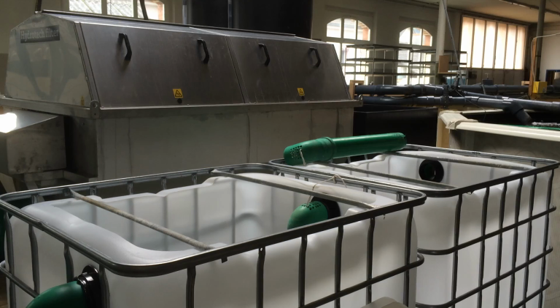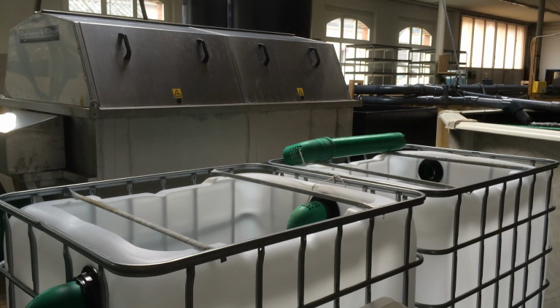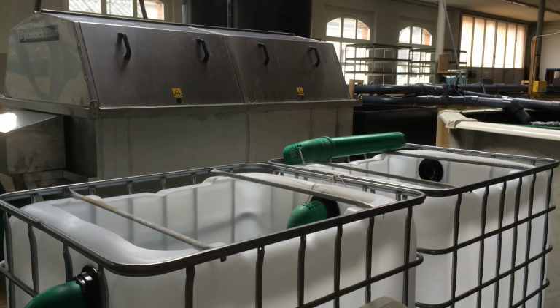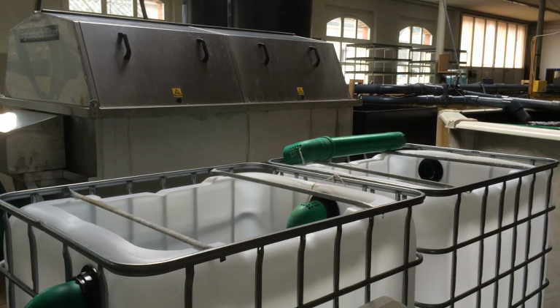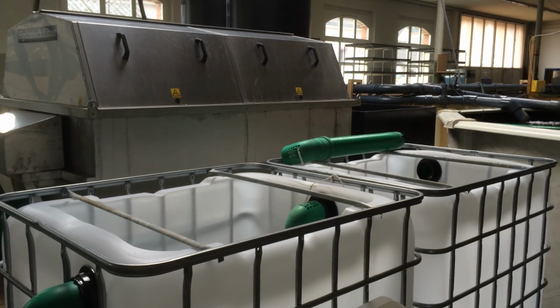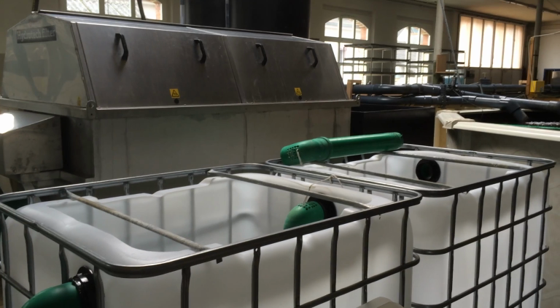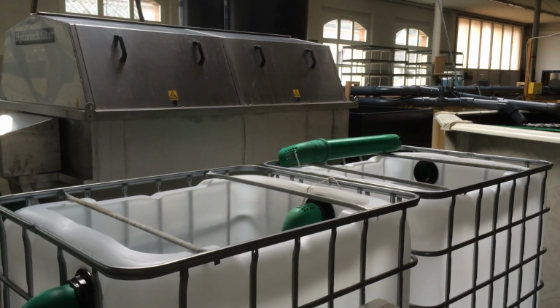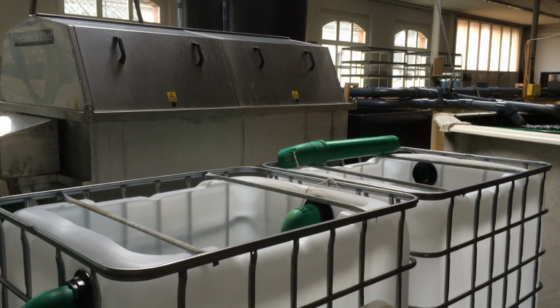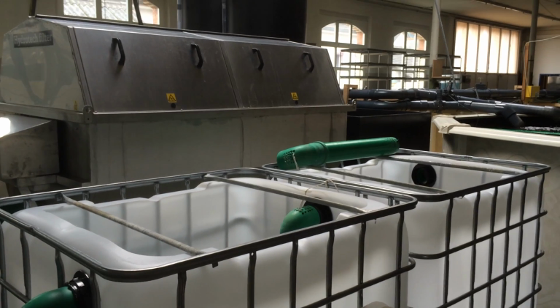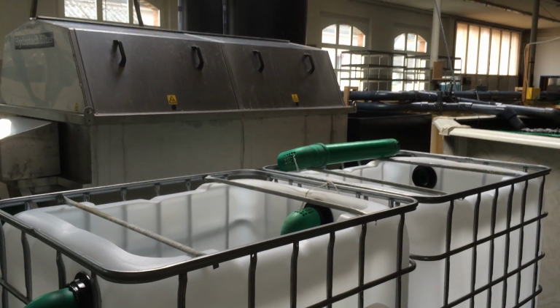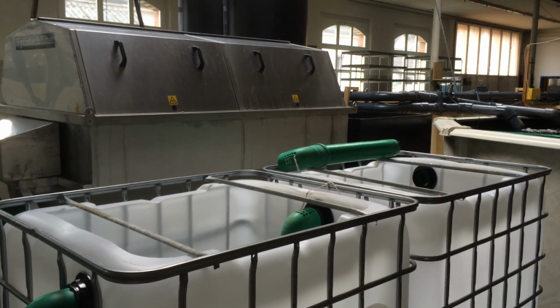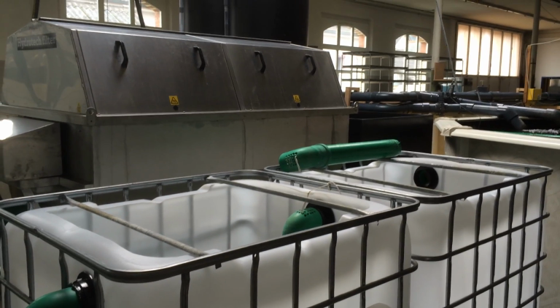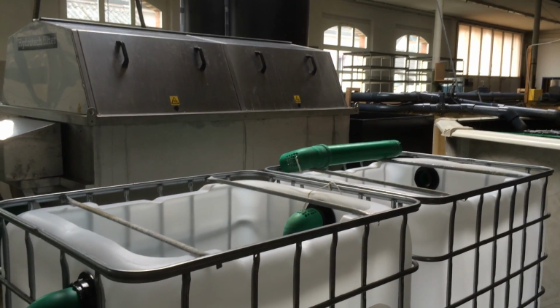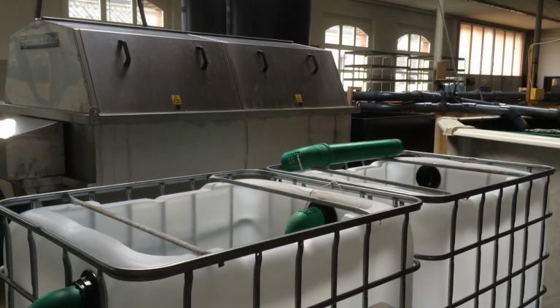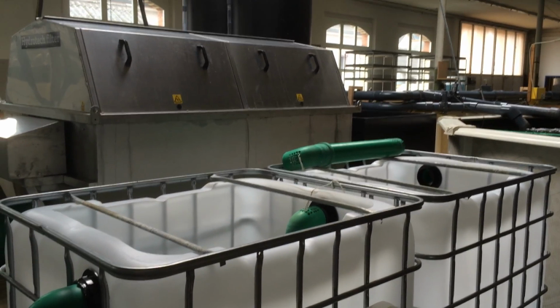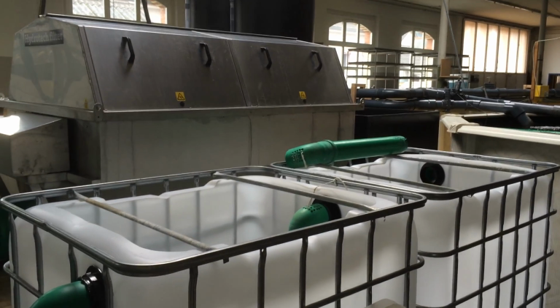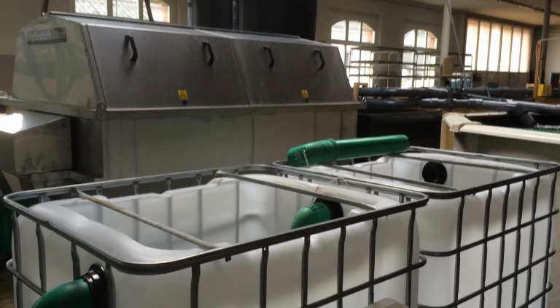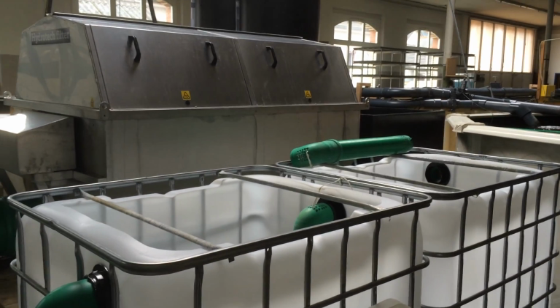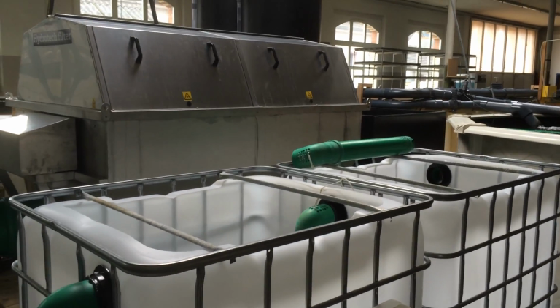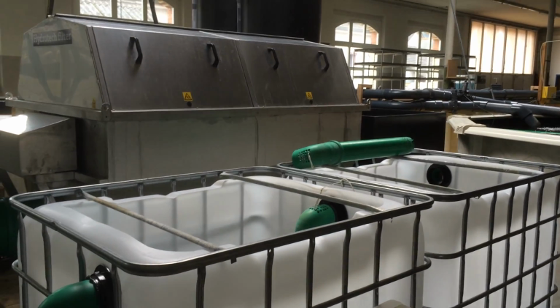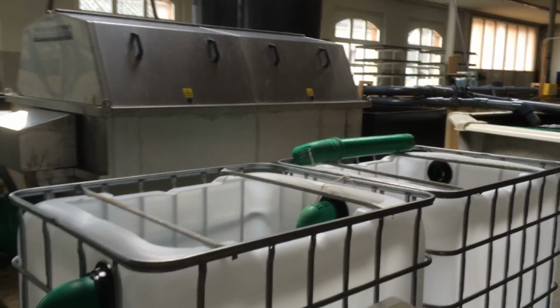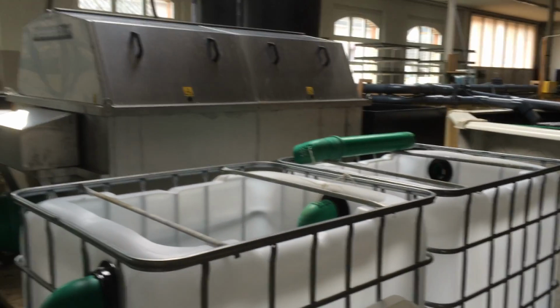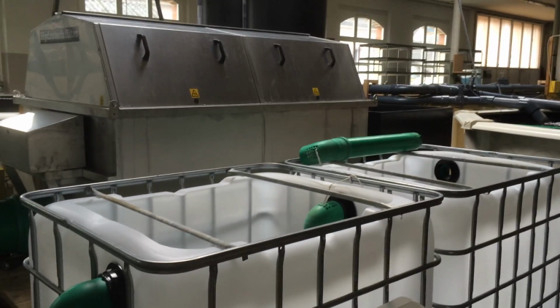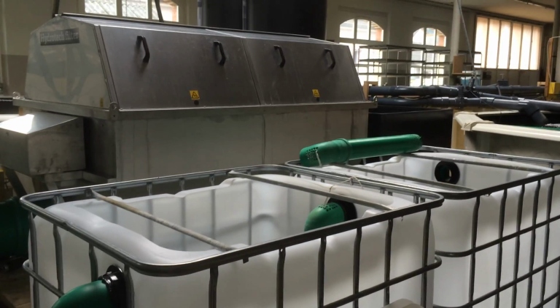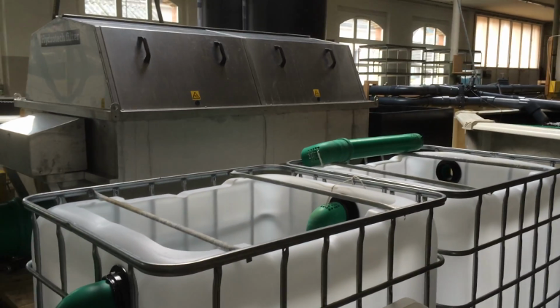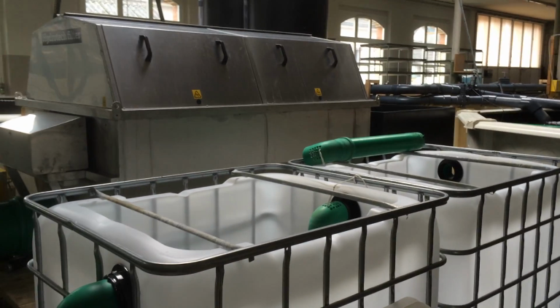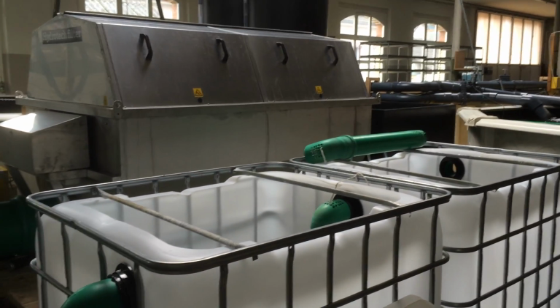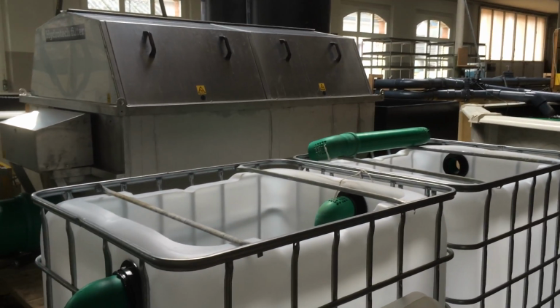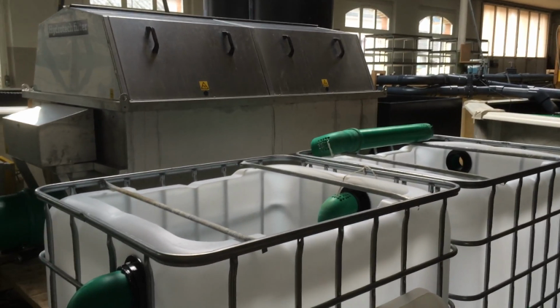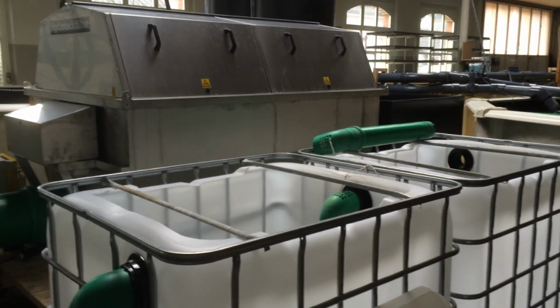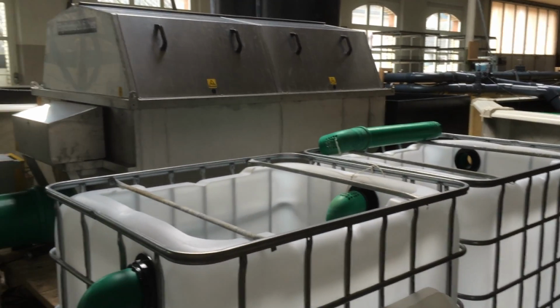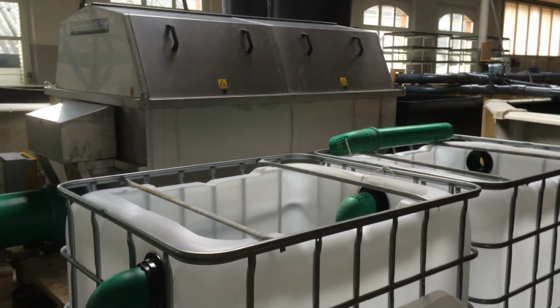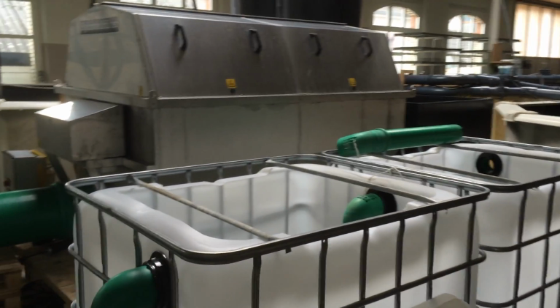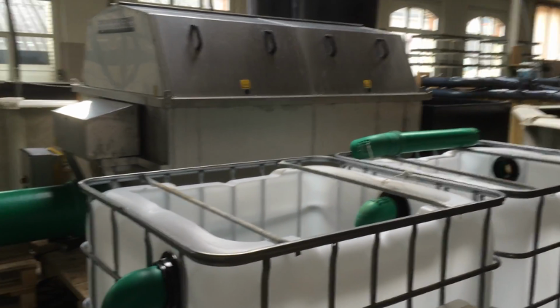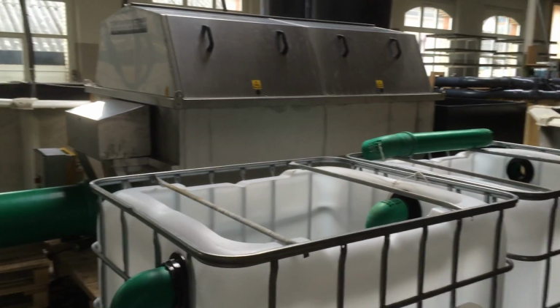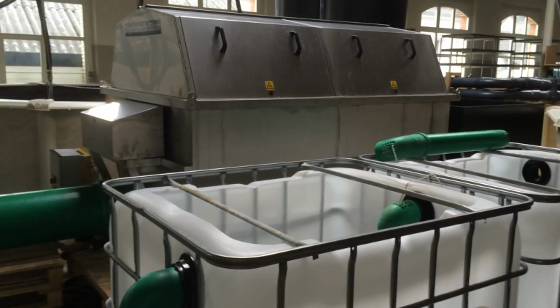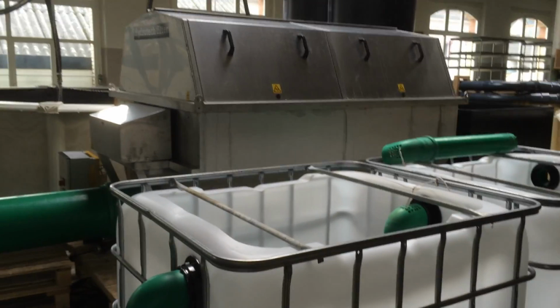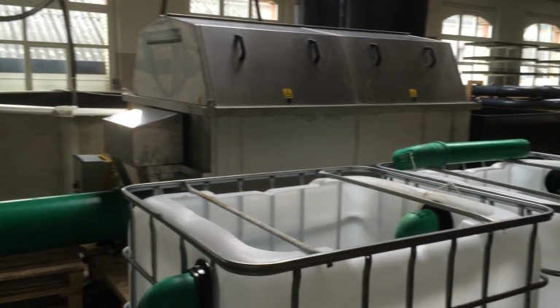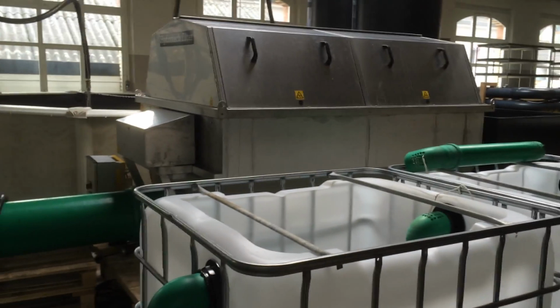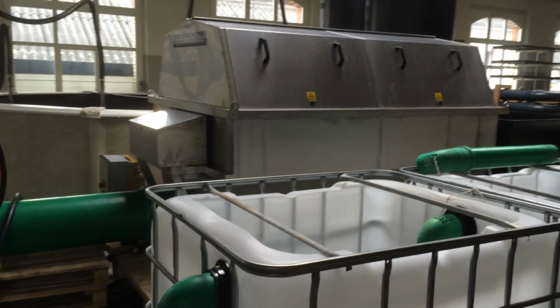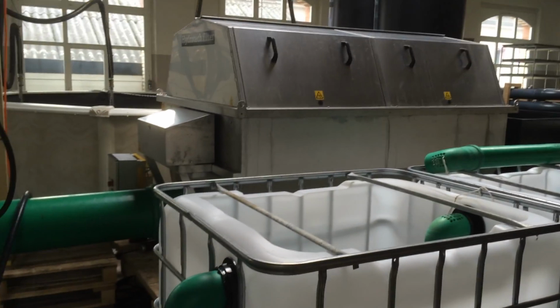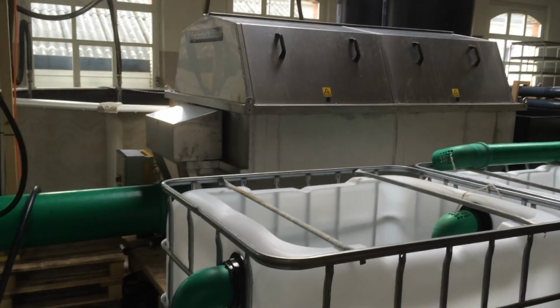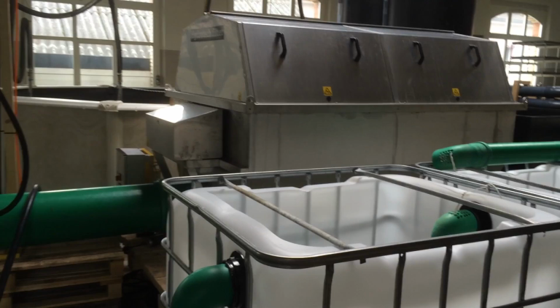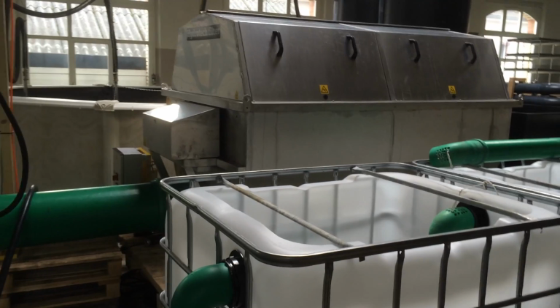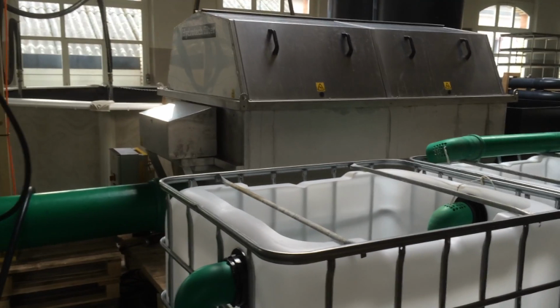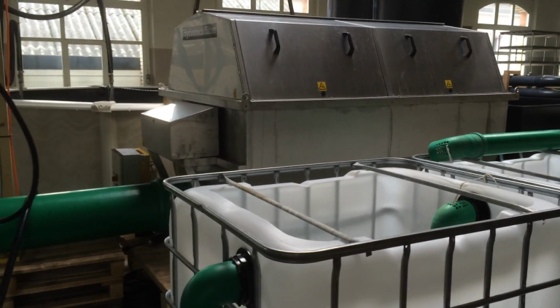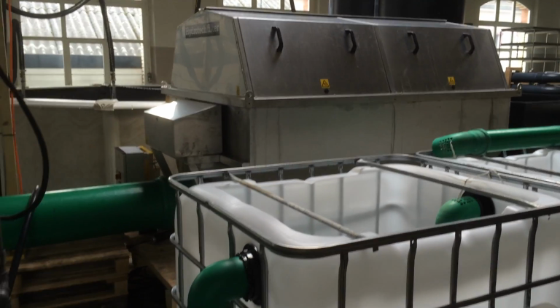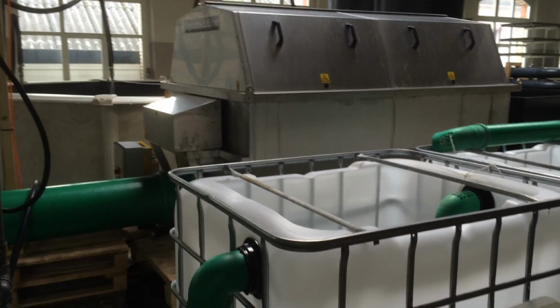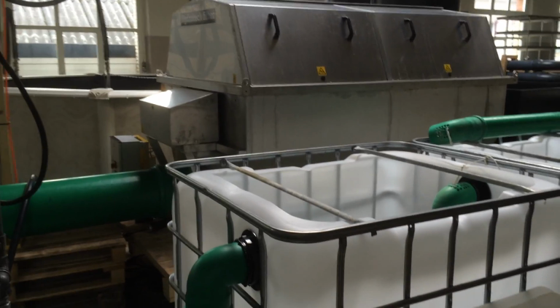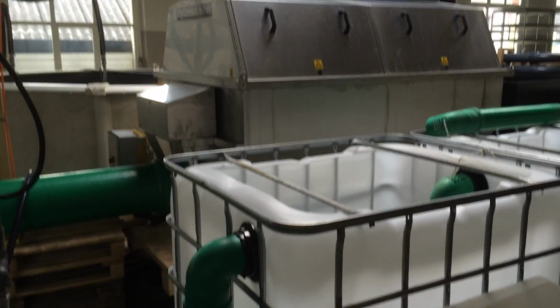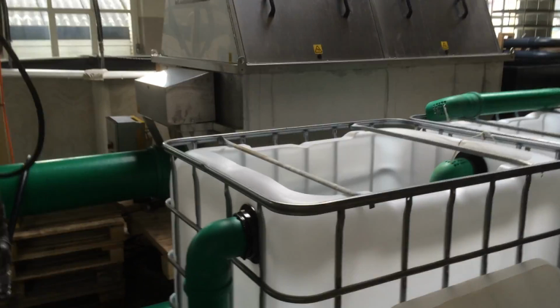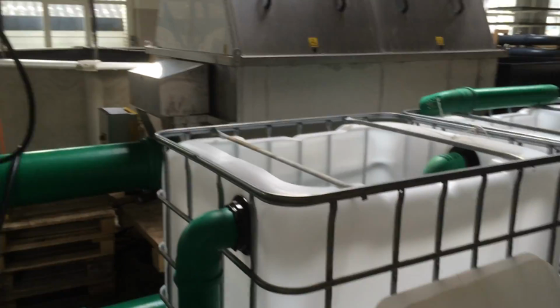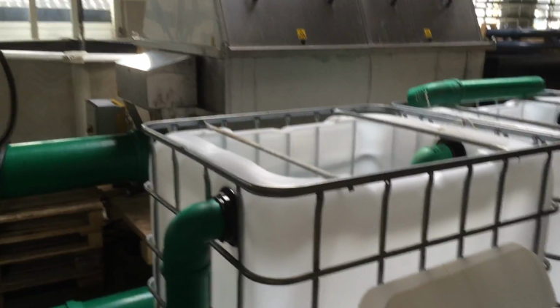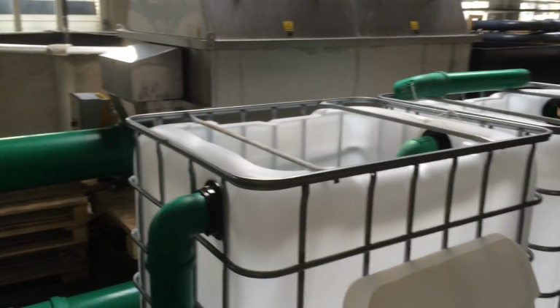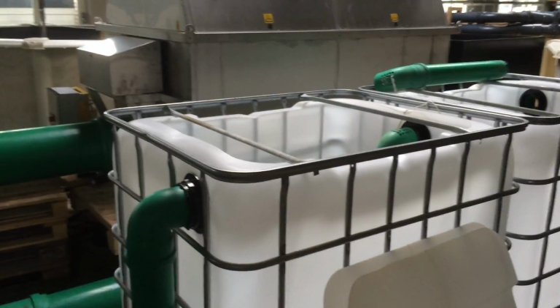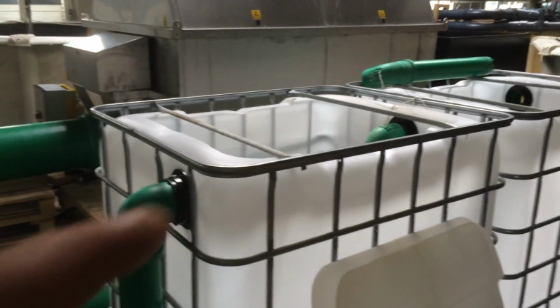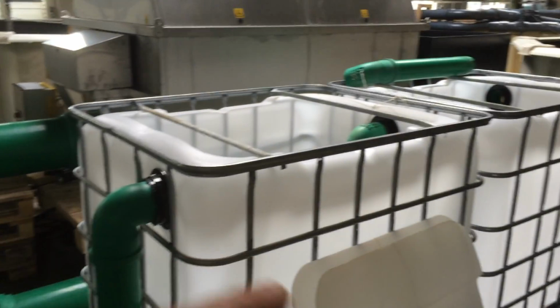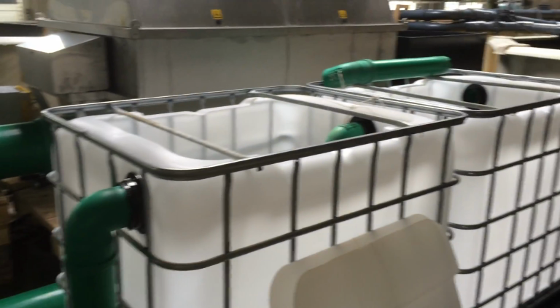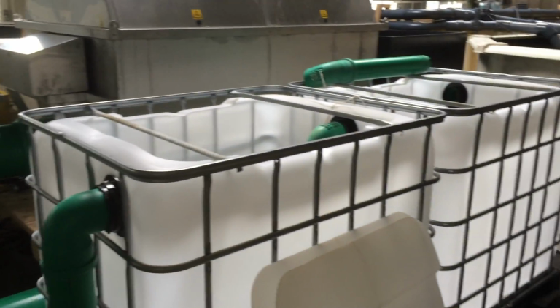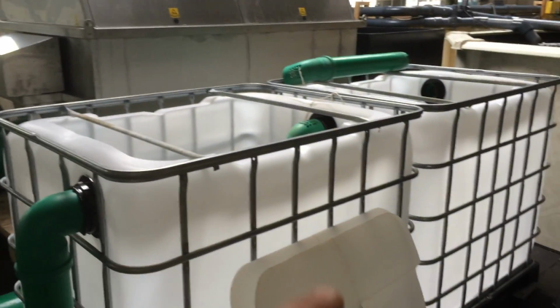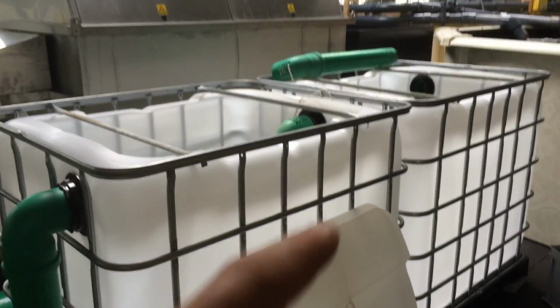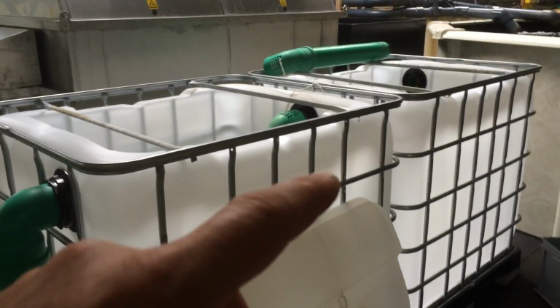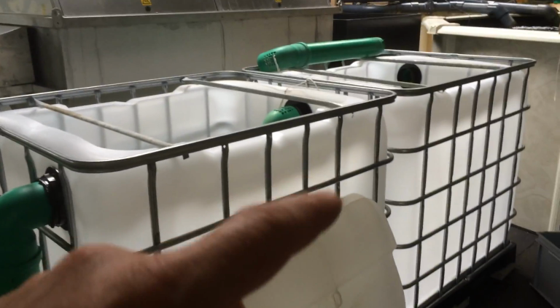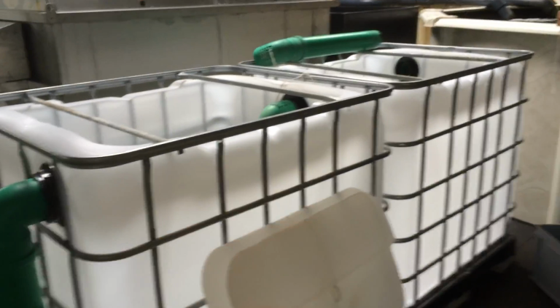G'day guys, welcome back to Acroponic Gardens here in Switzerland. Just show you what I've been up to today.